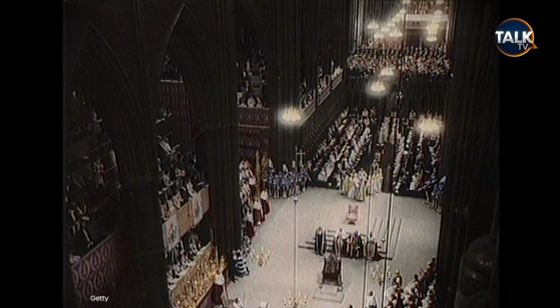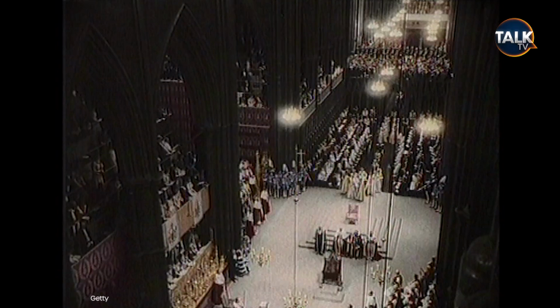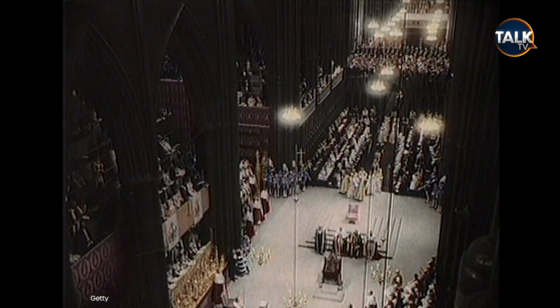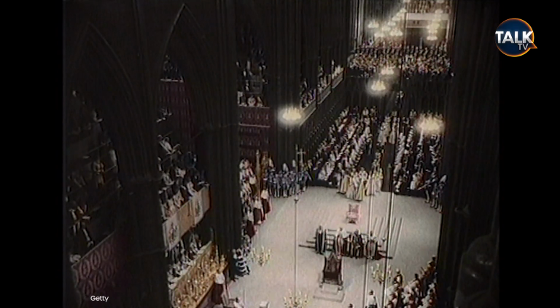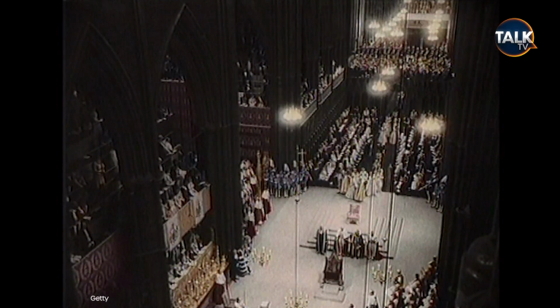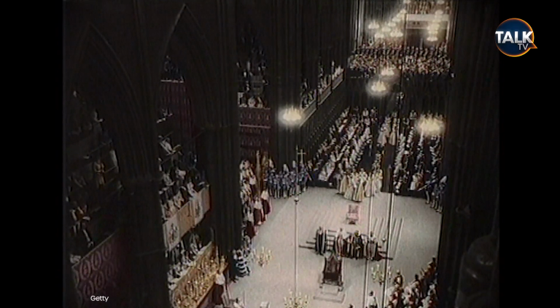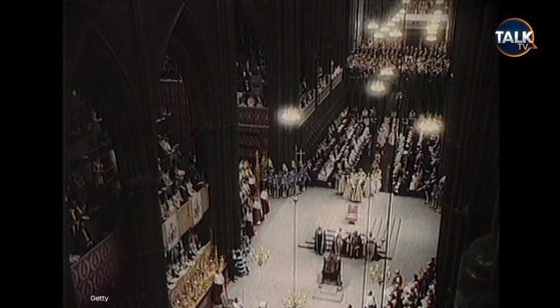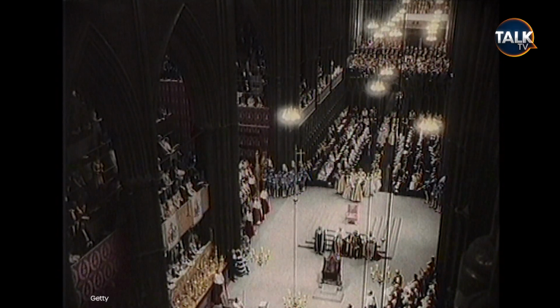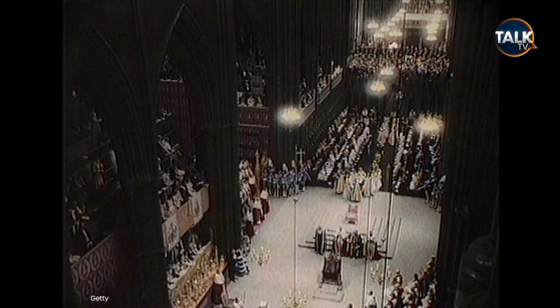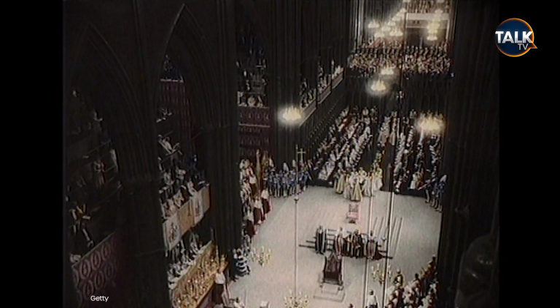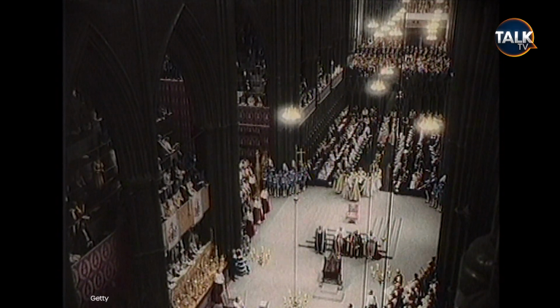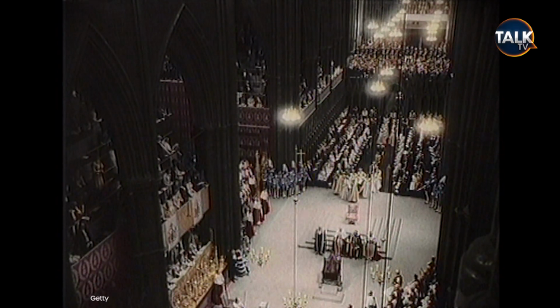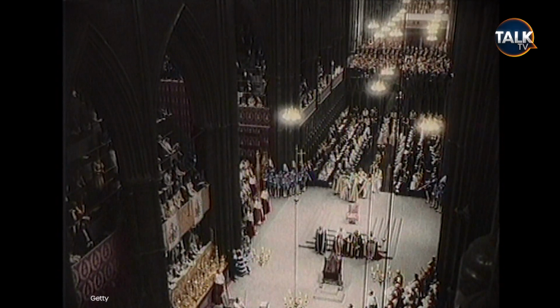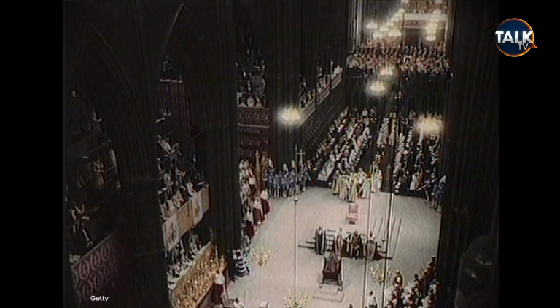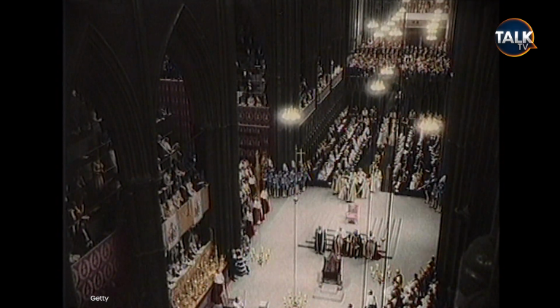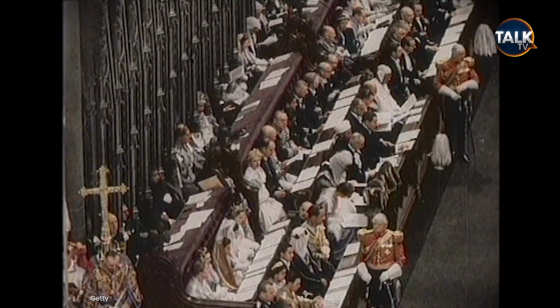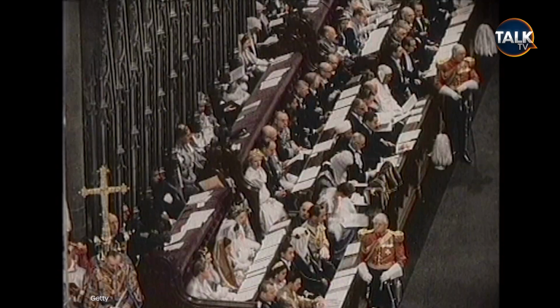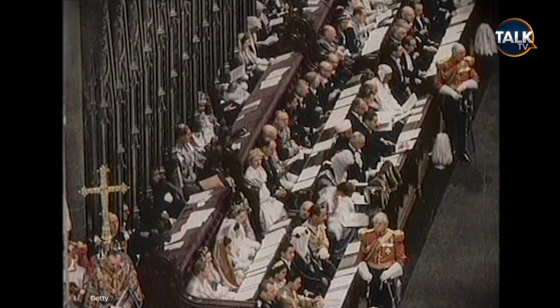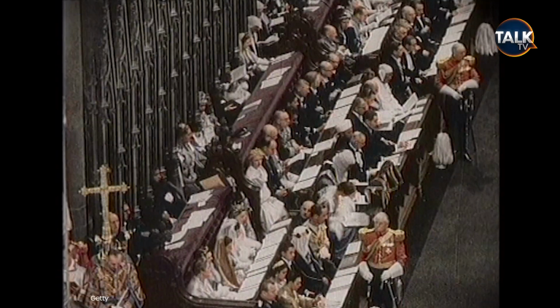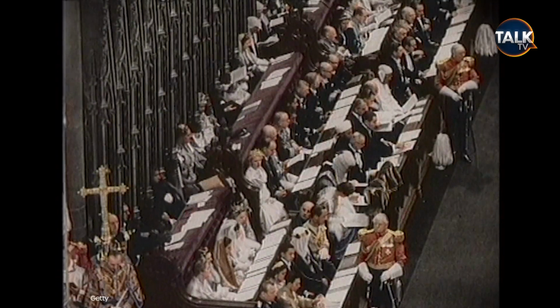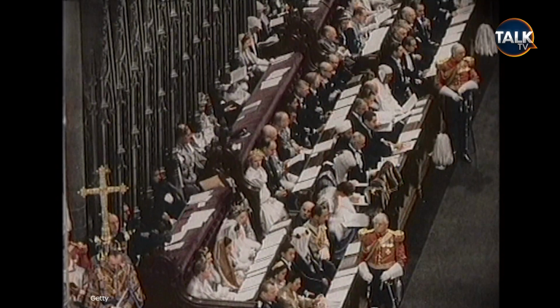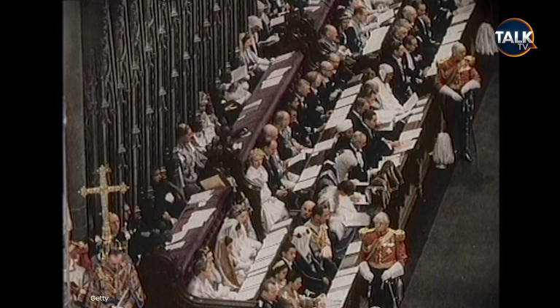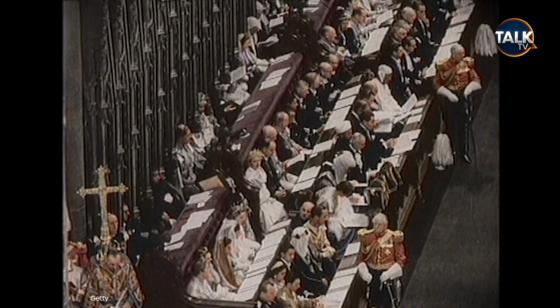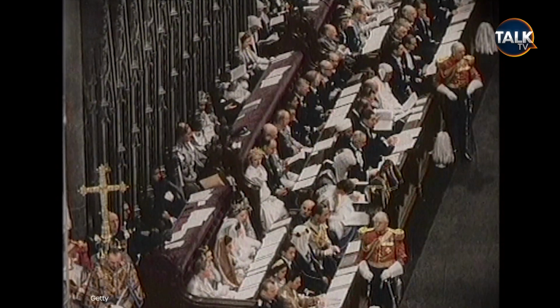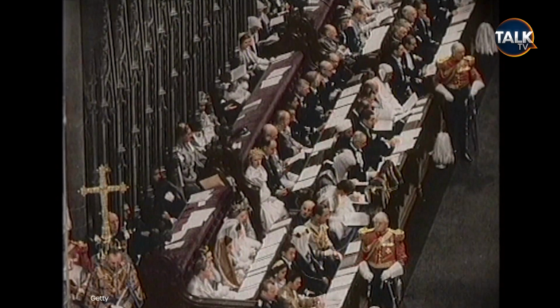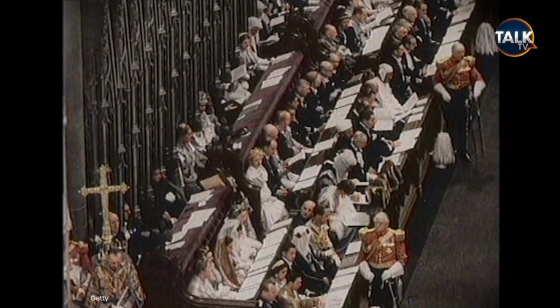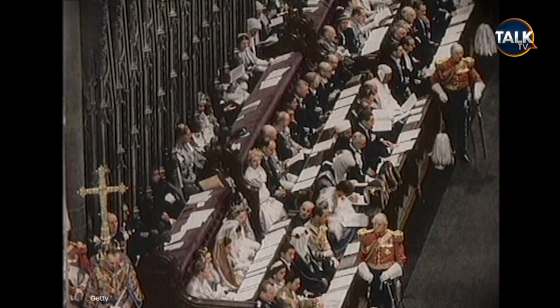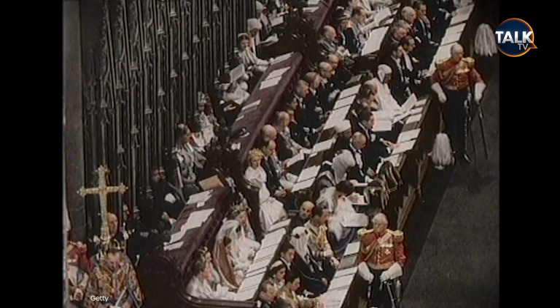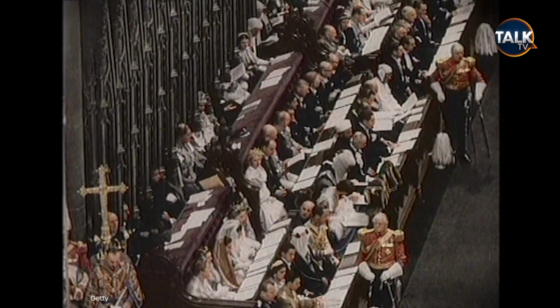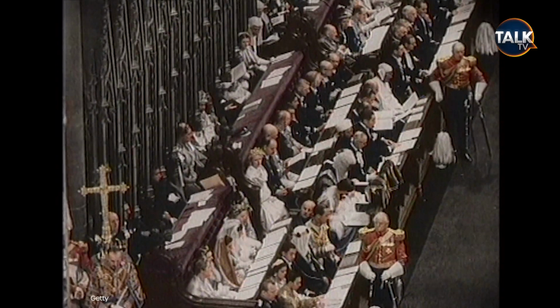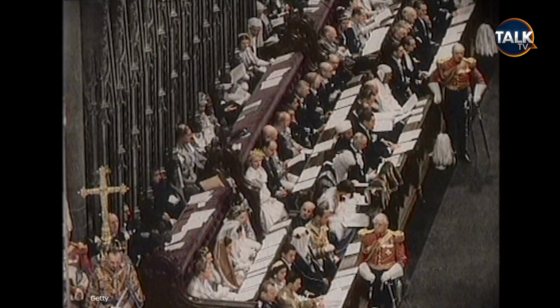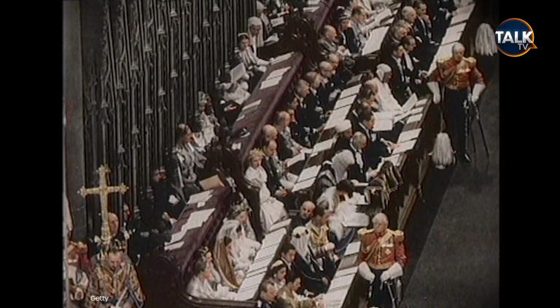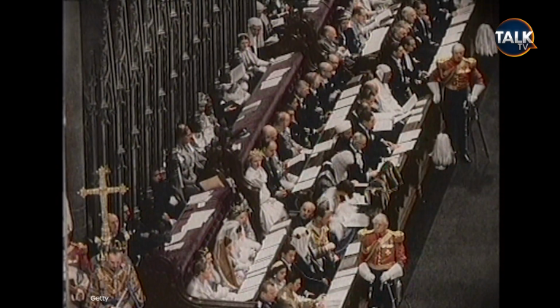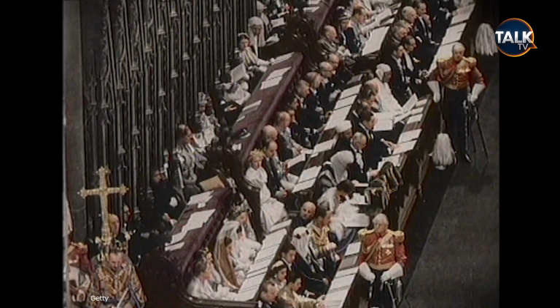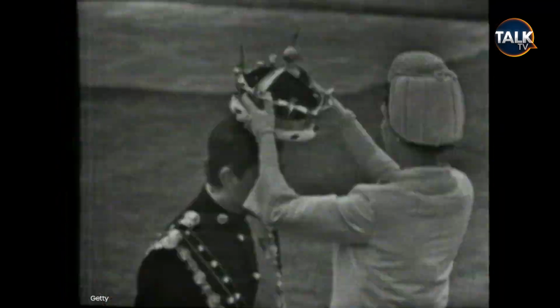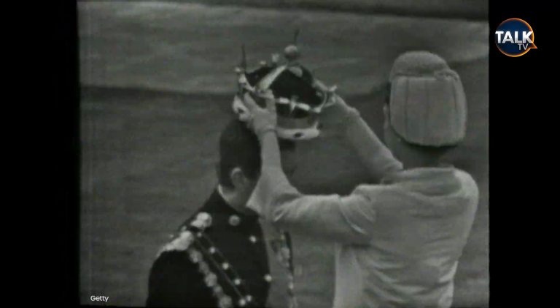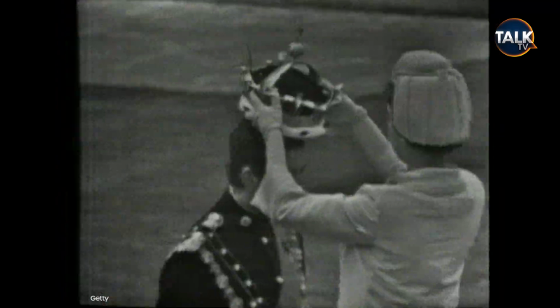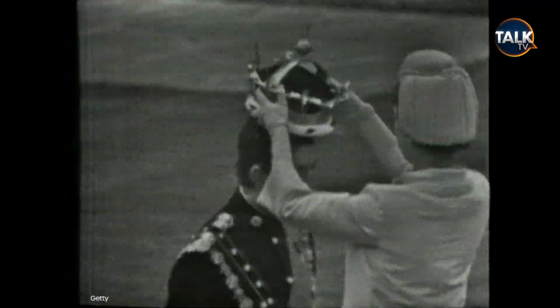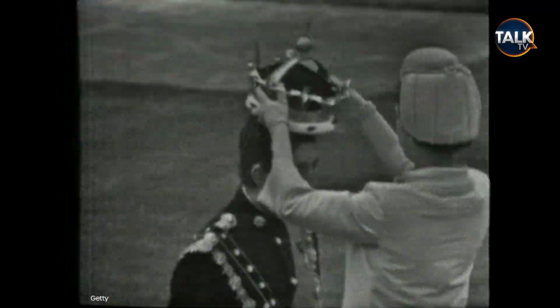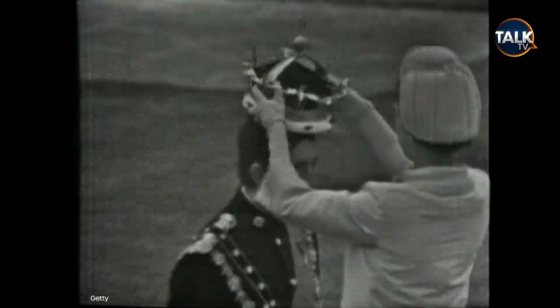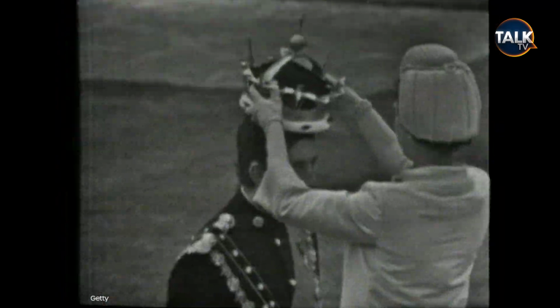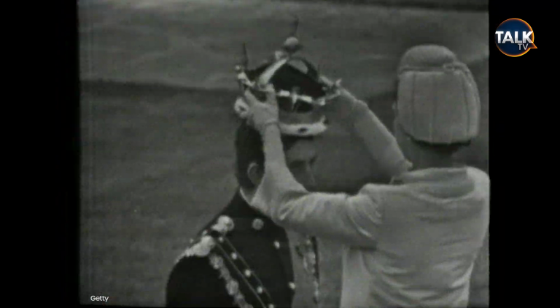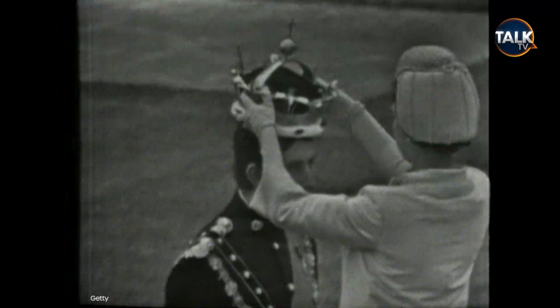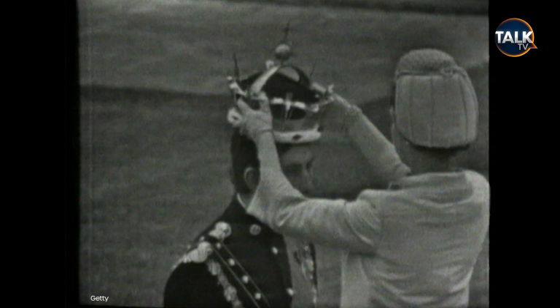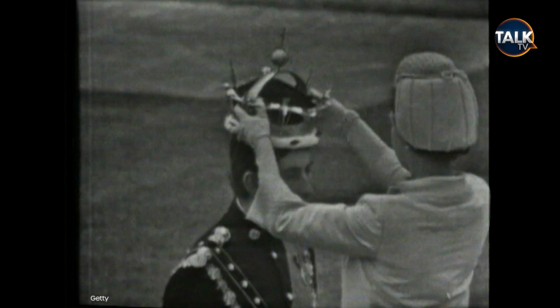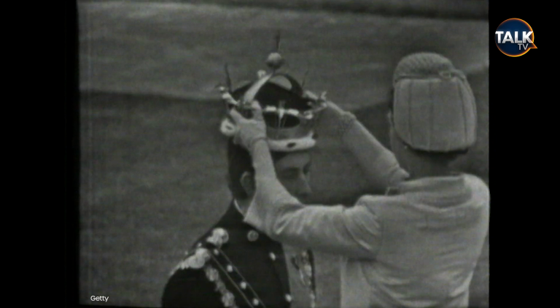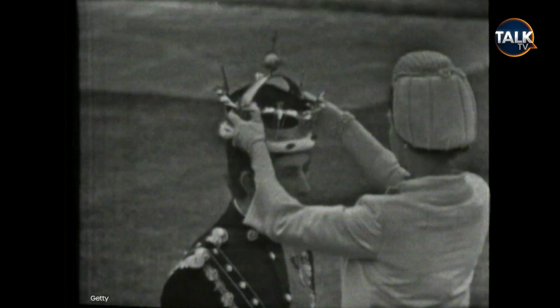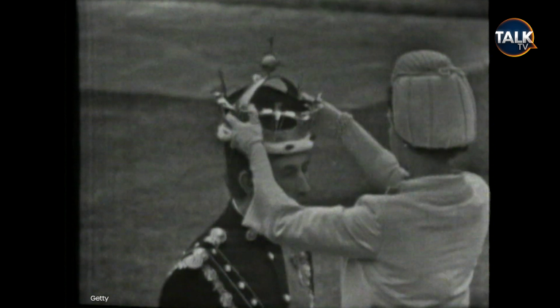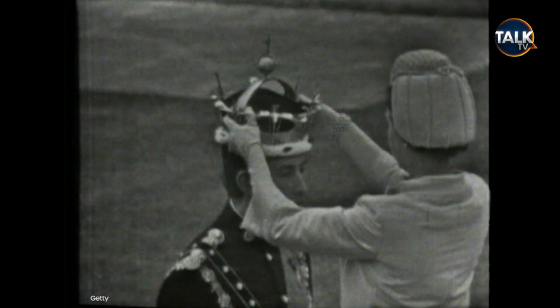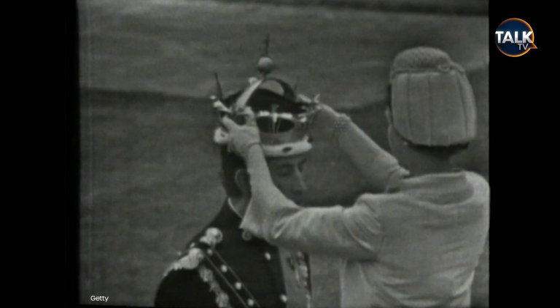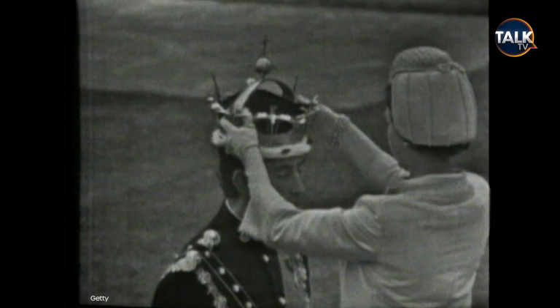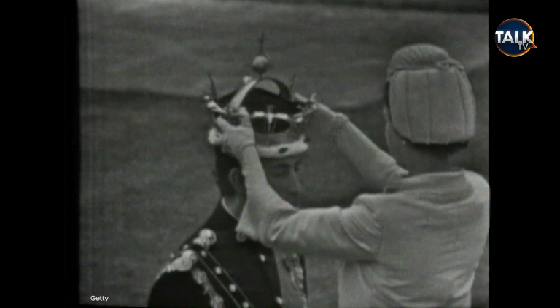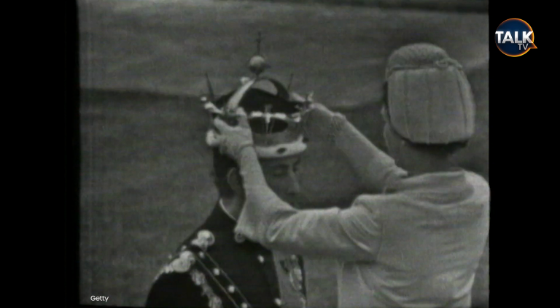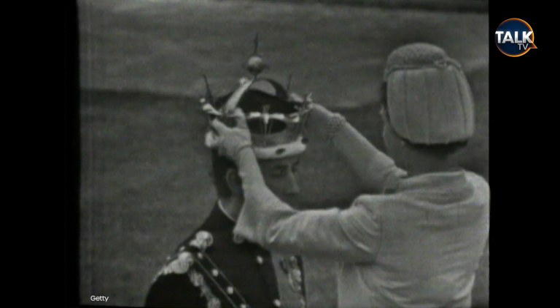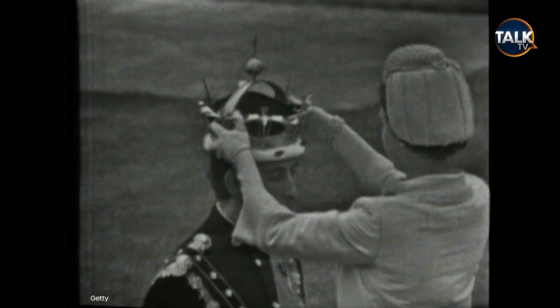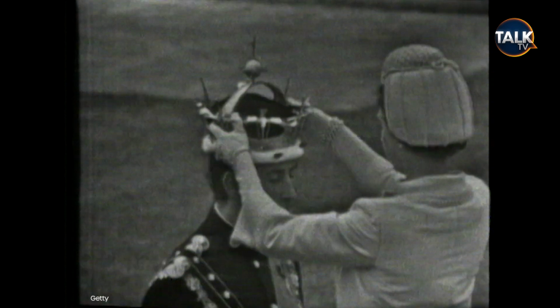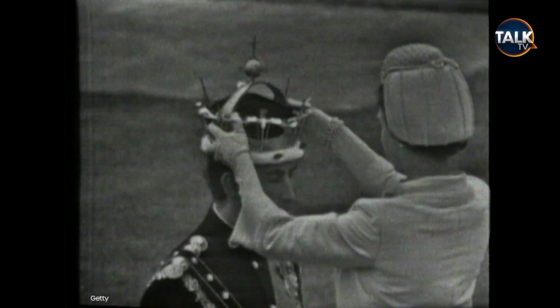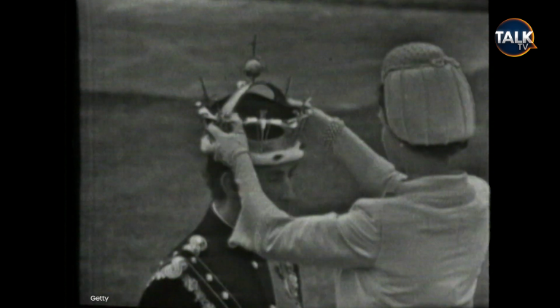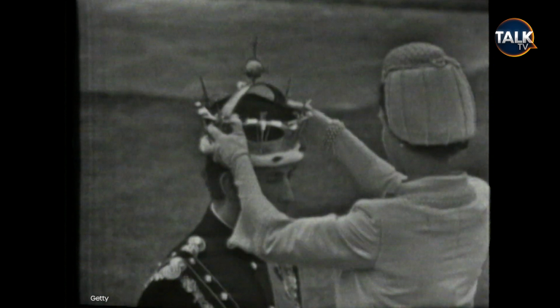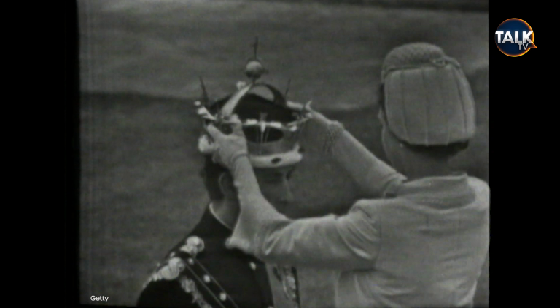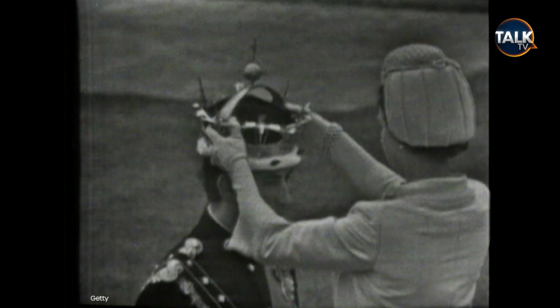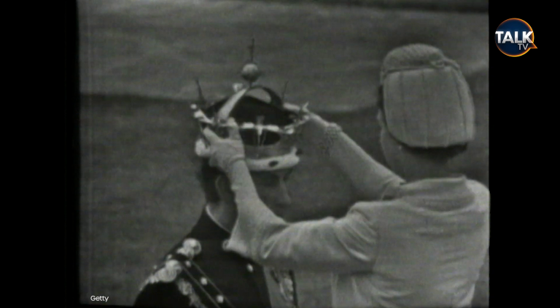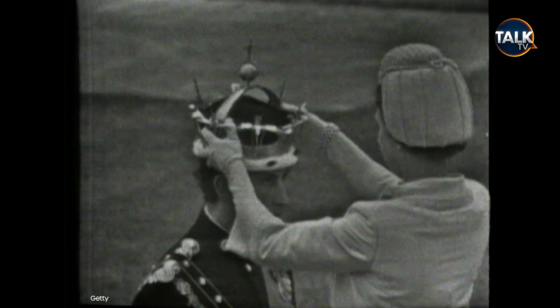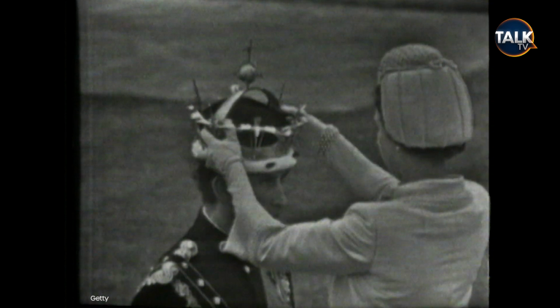From a 900-year-old spoon to the top secret guest list, this is everything we know about the King's Coronation so far.